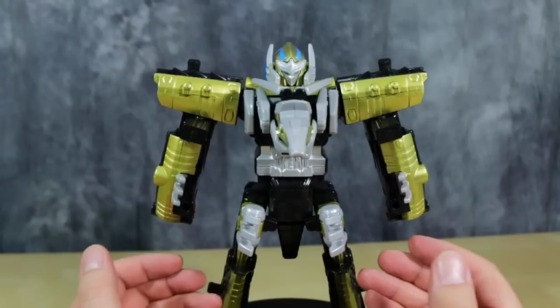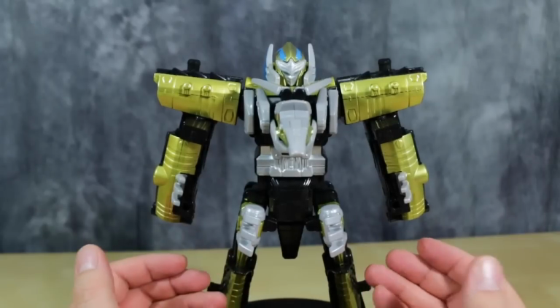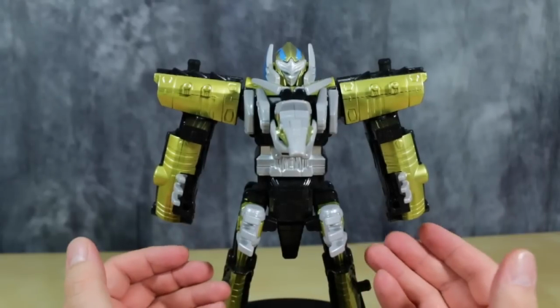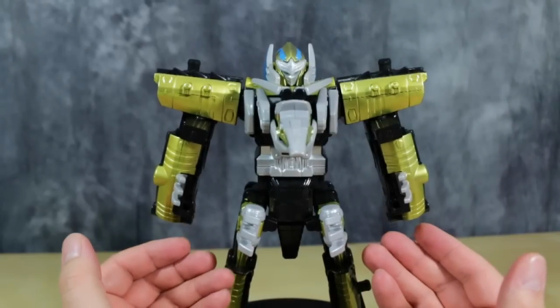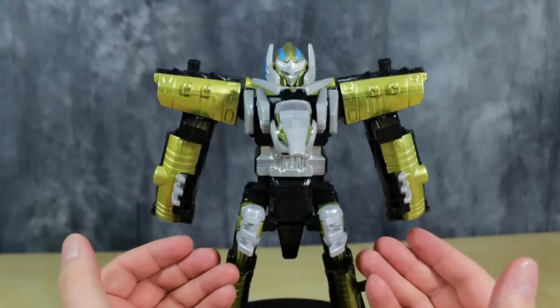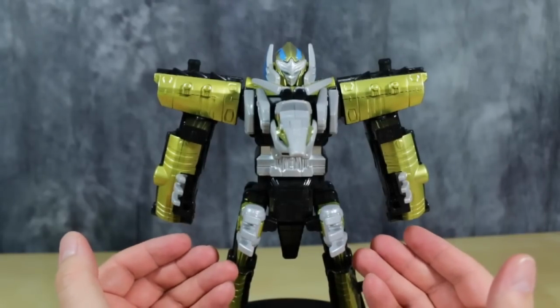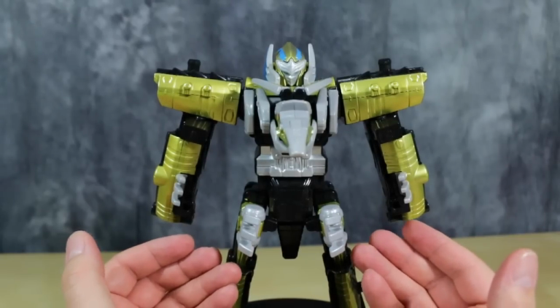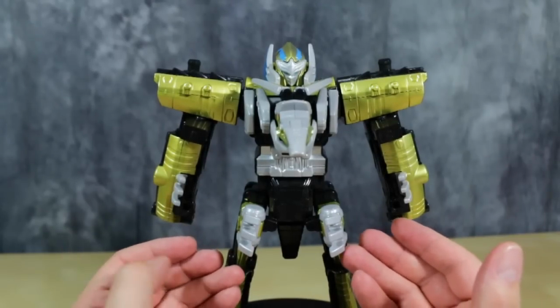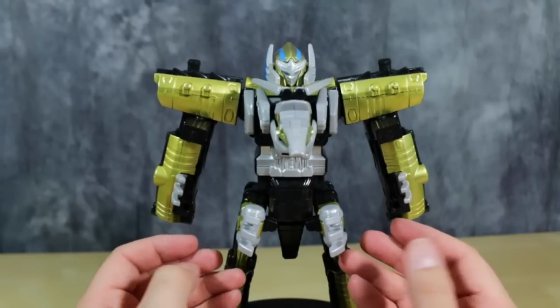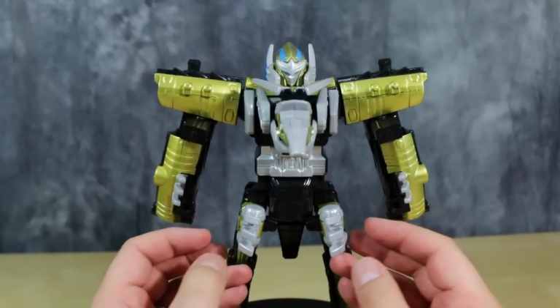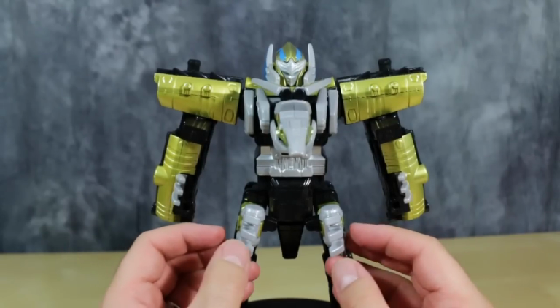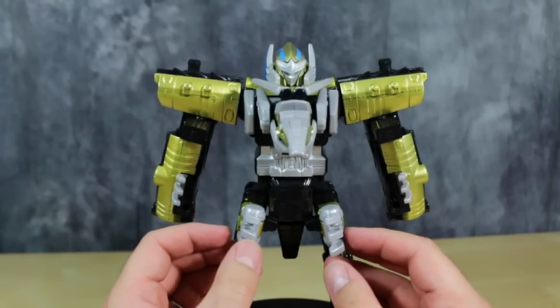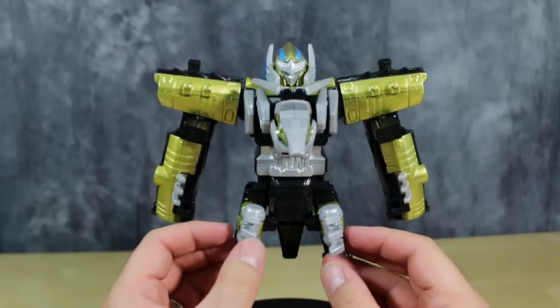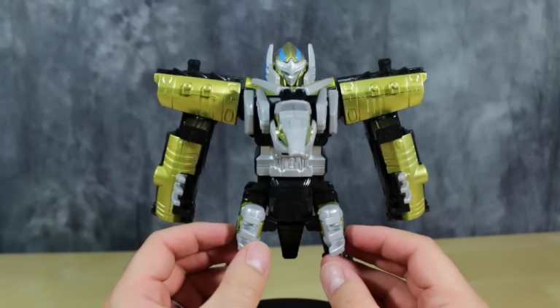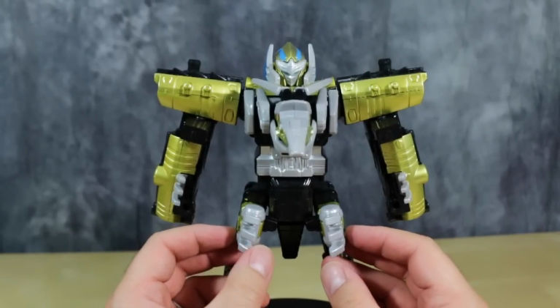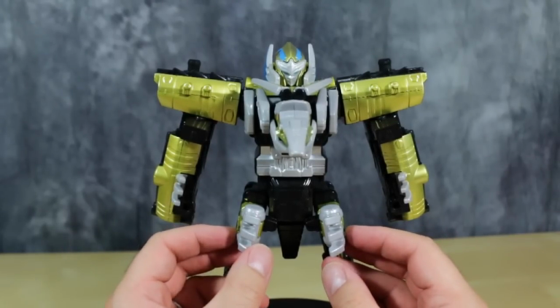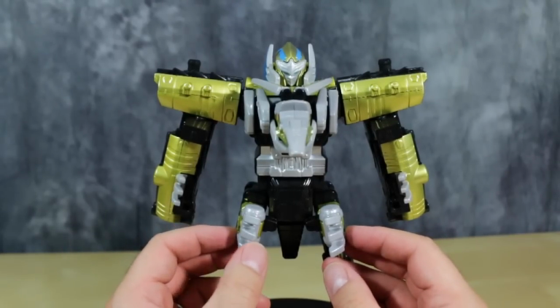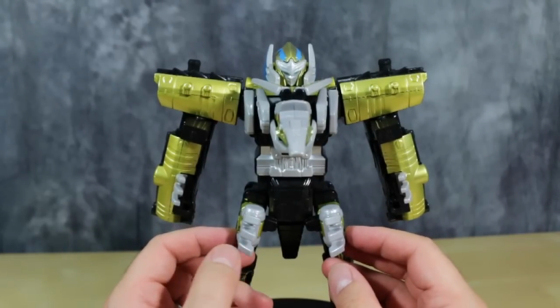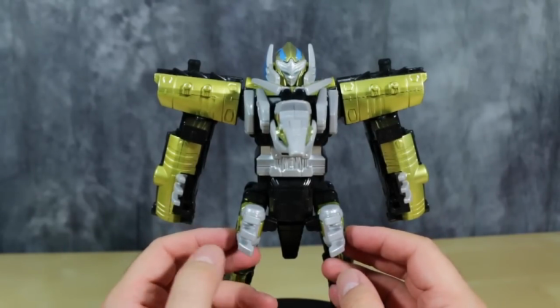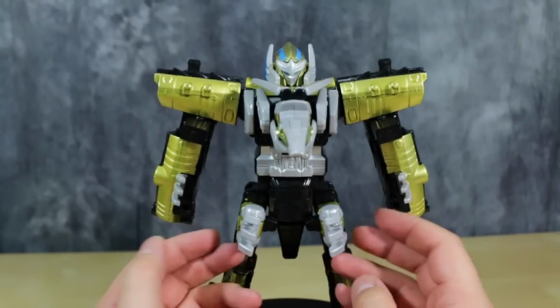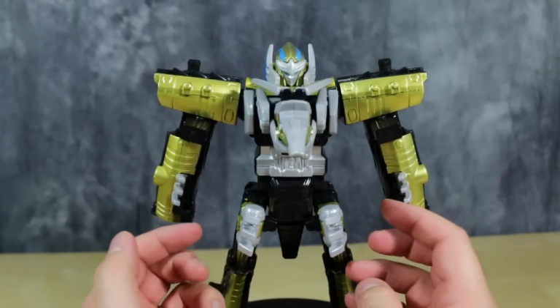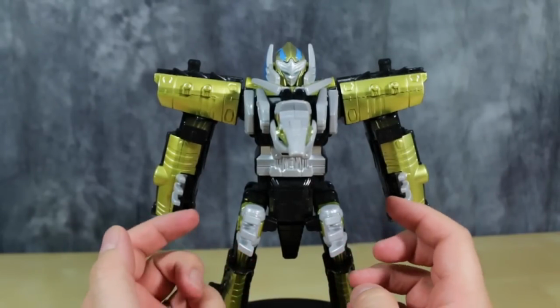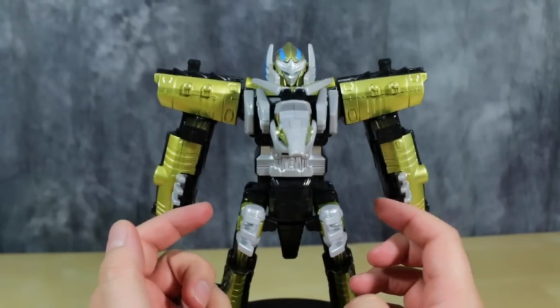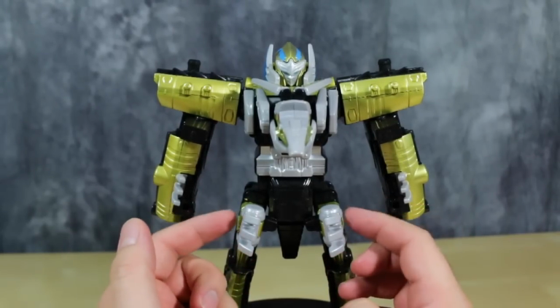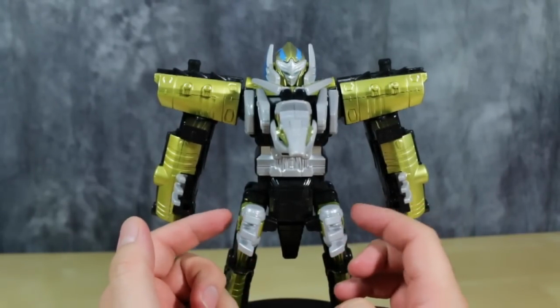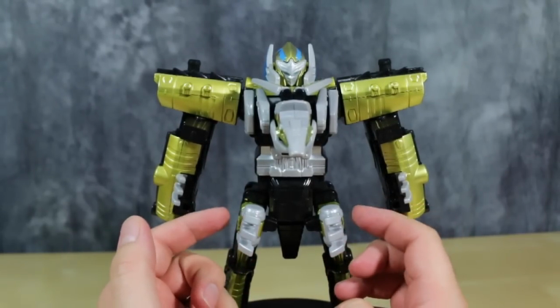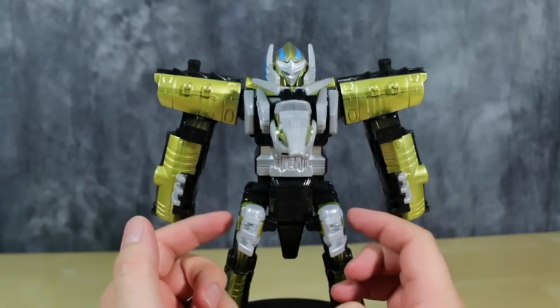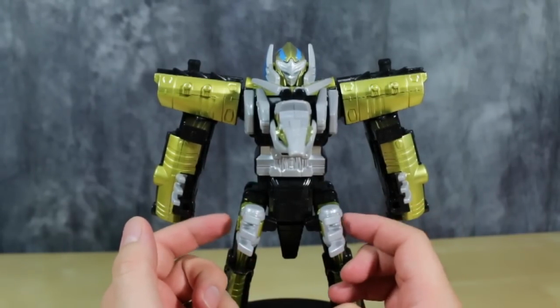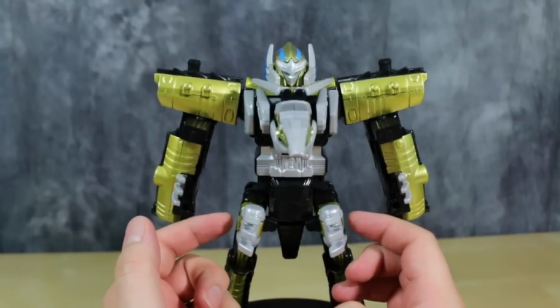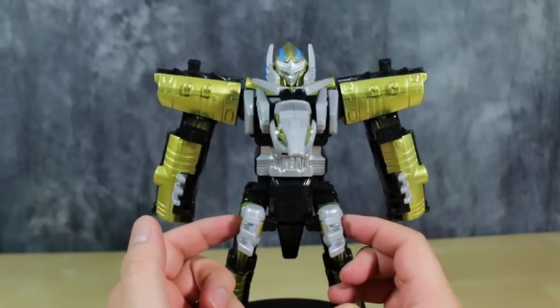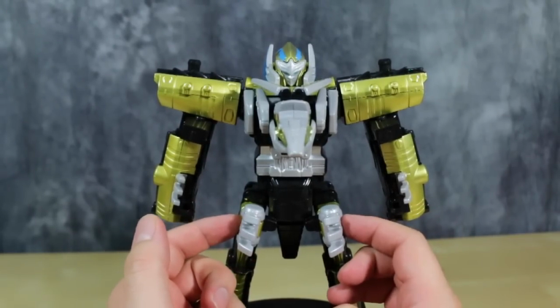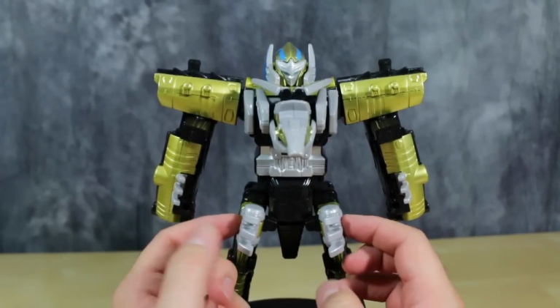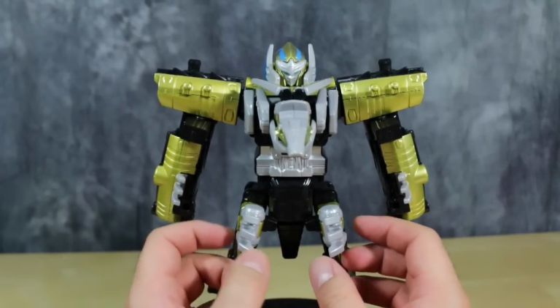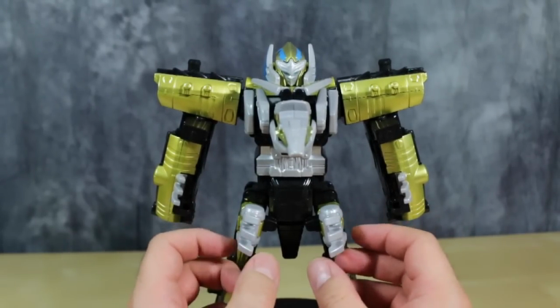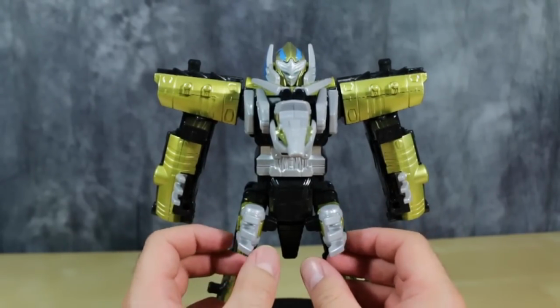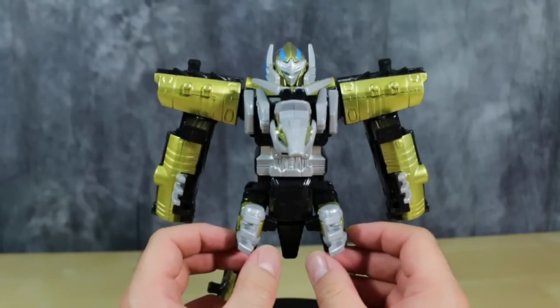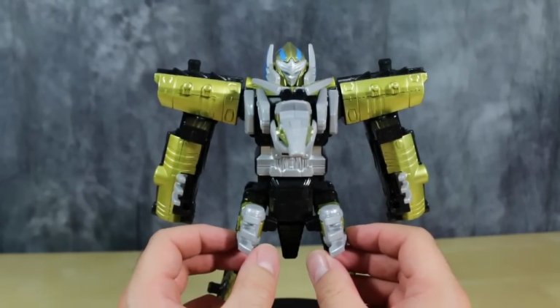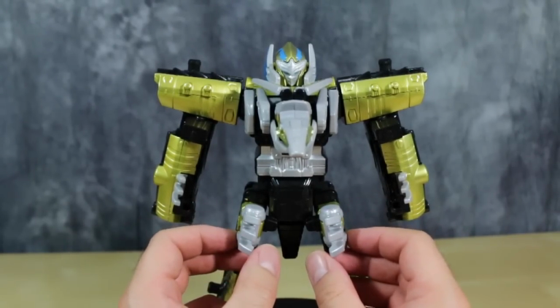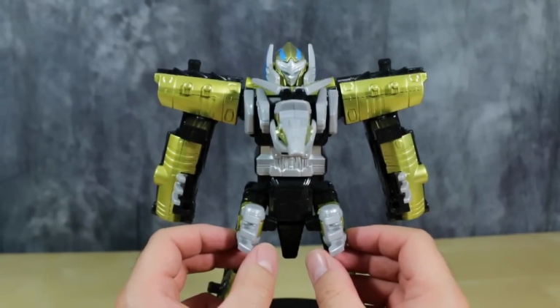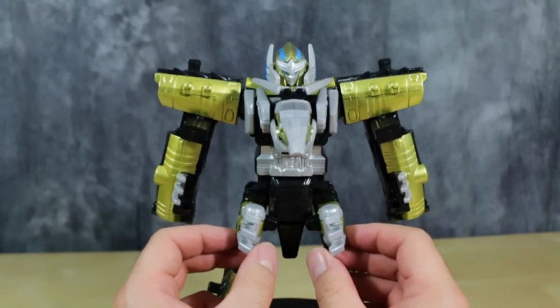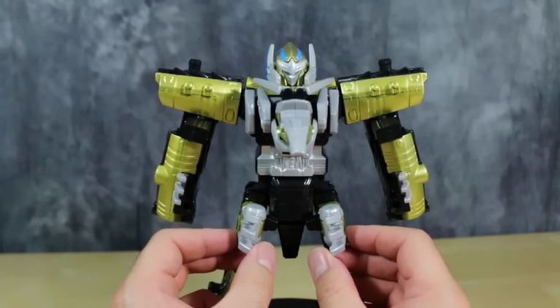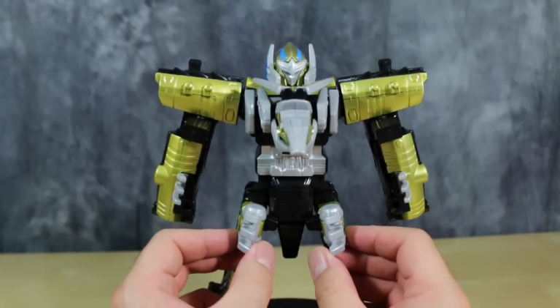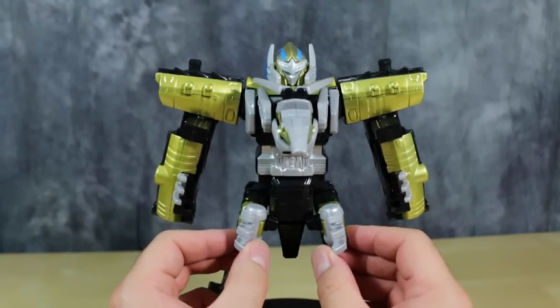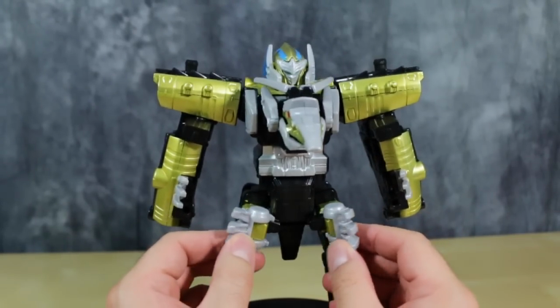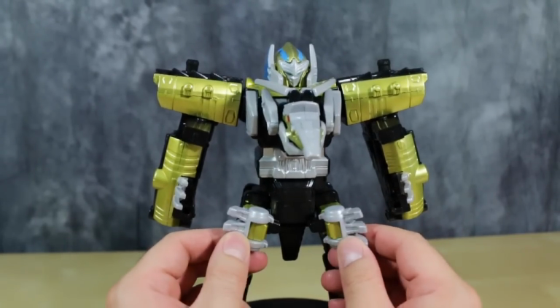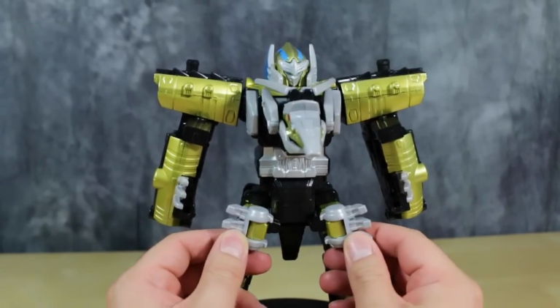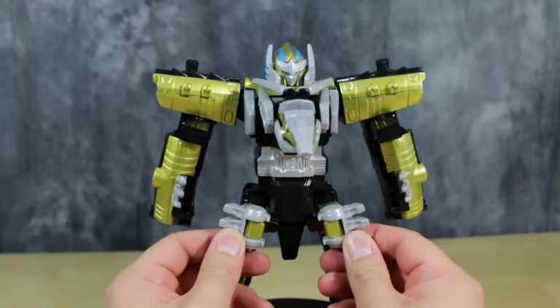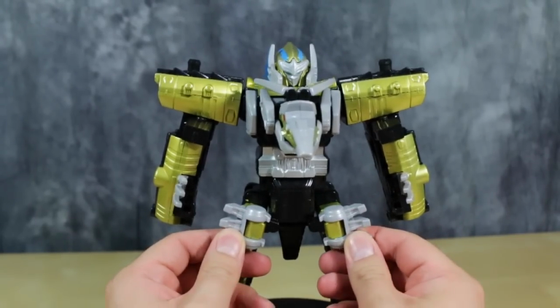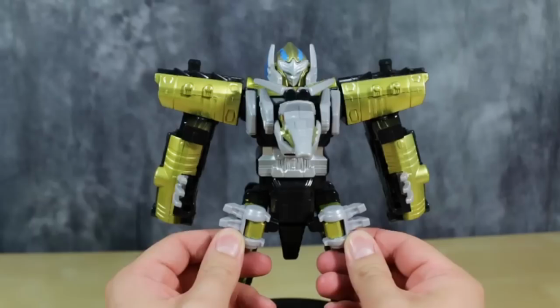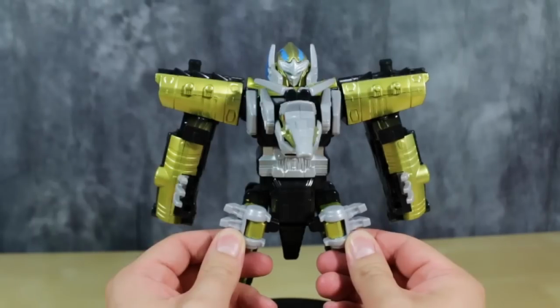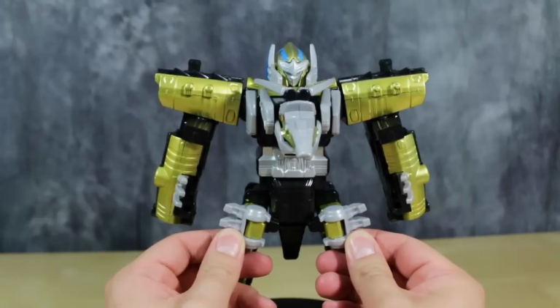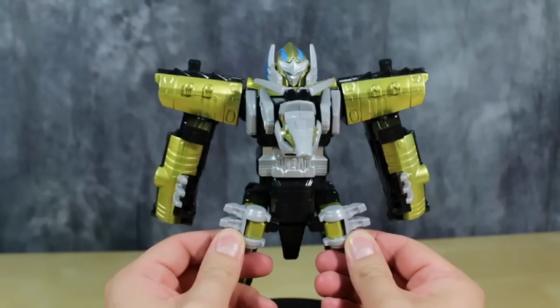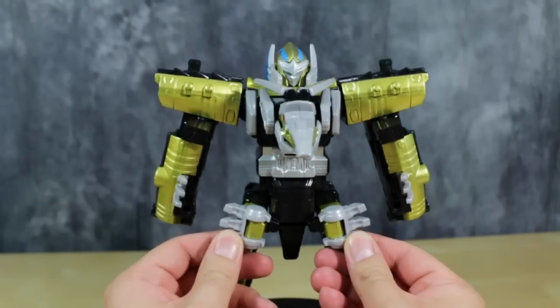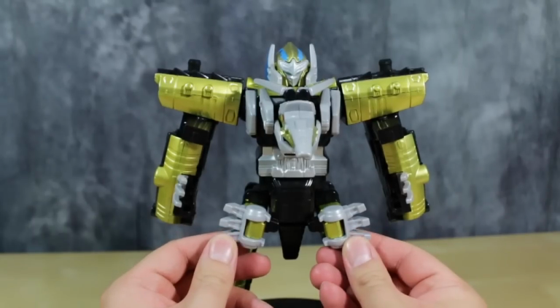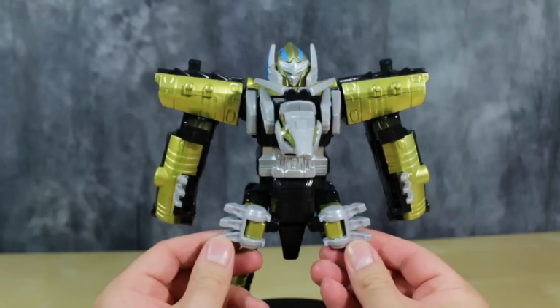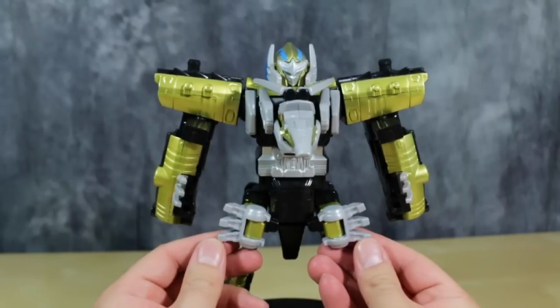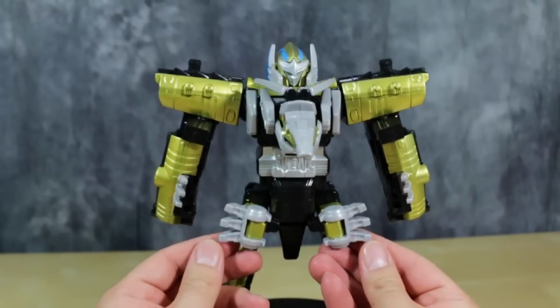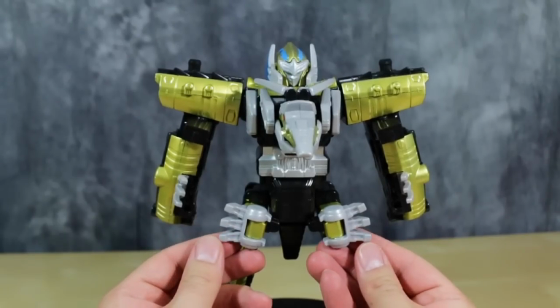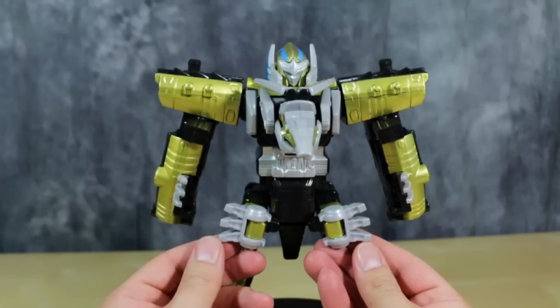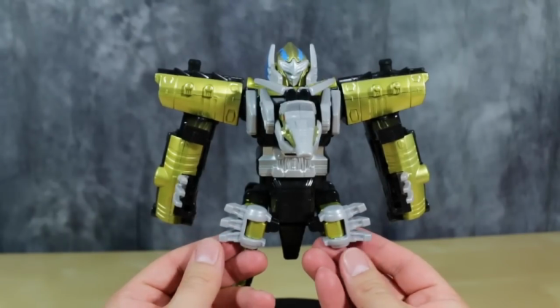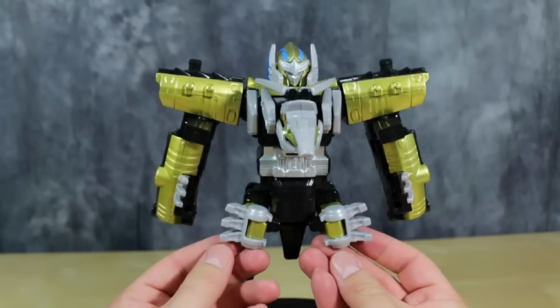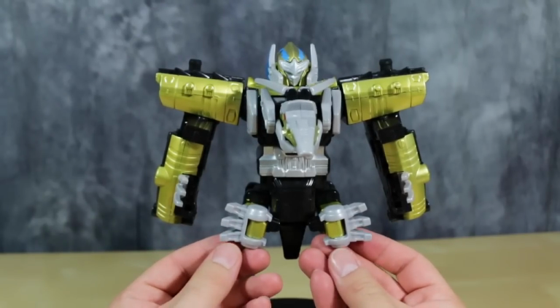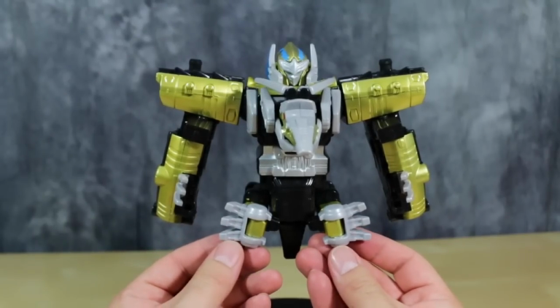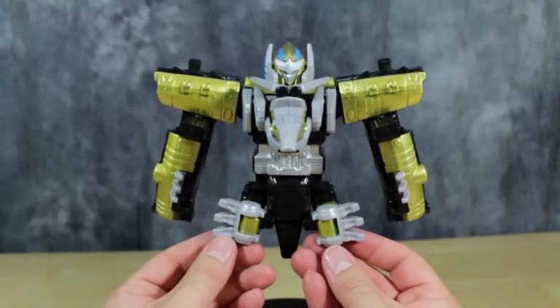One thing I find very funny about the Zord are the crotch hands moves. So you can have jazz crotch hands!